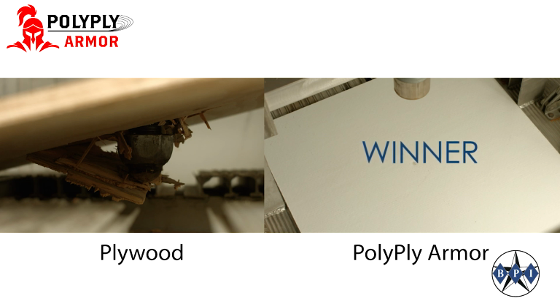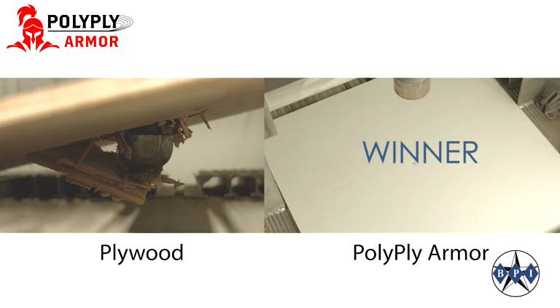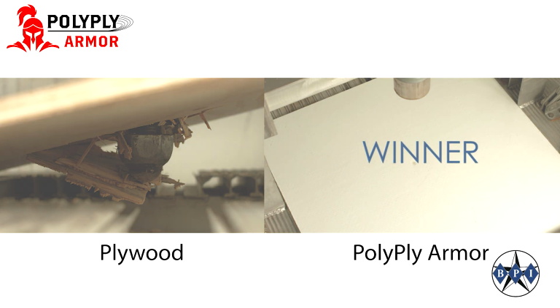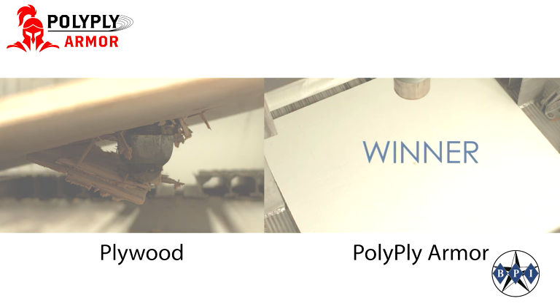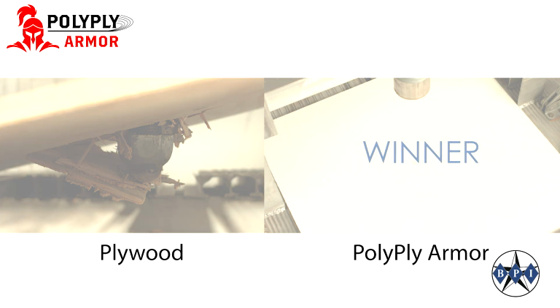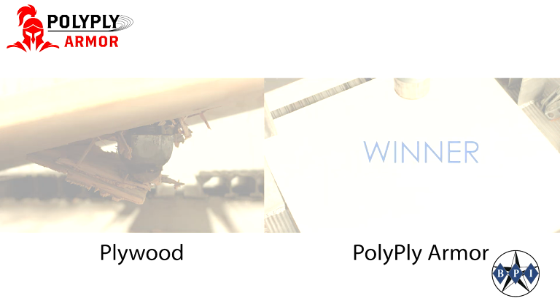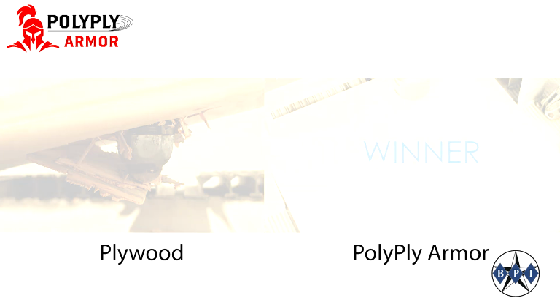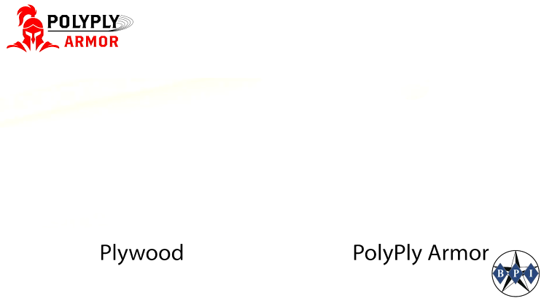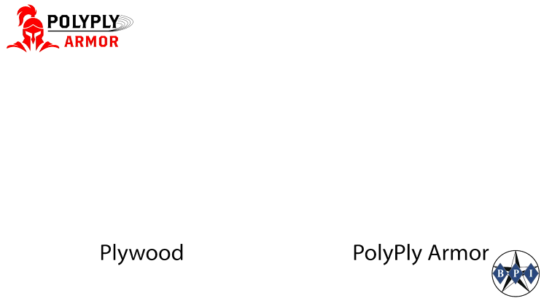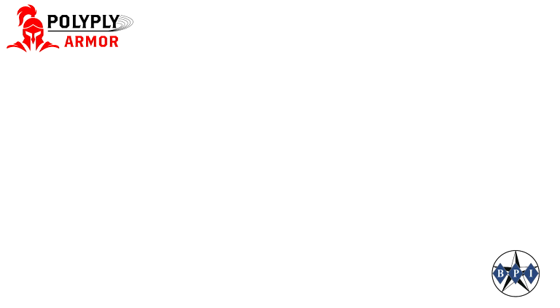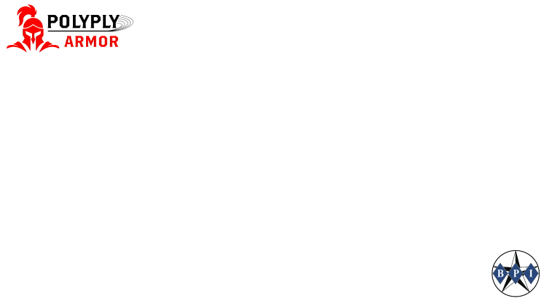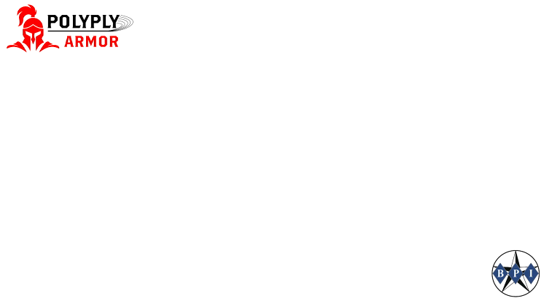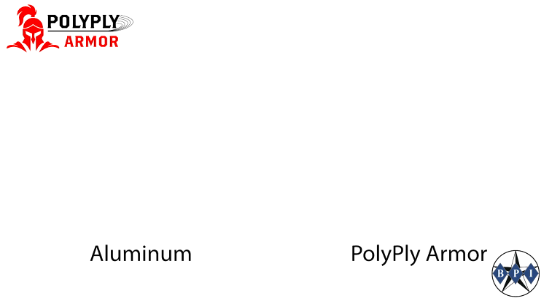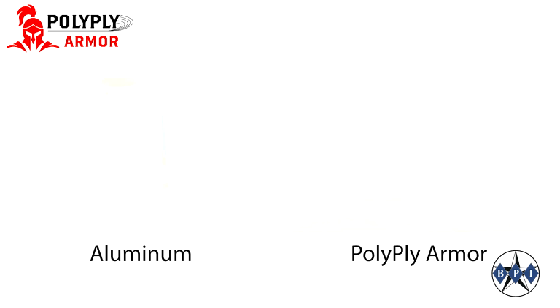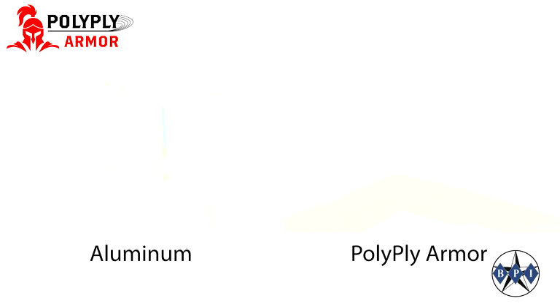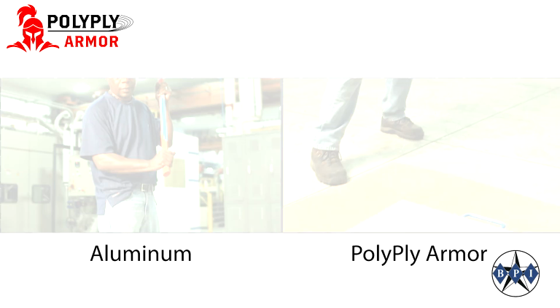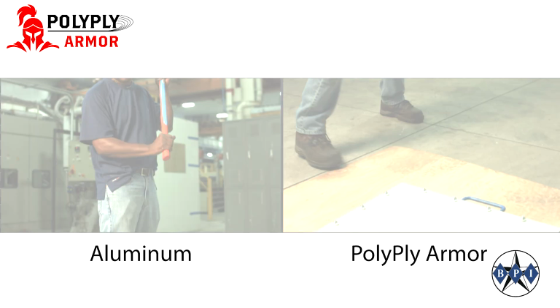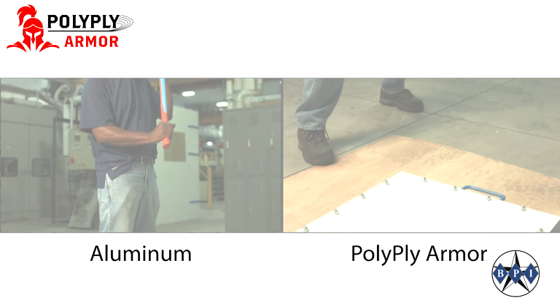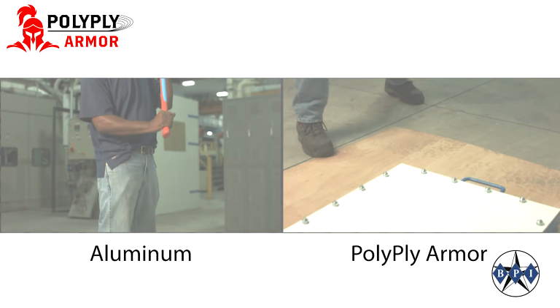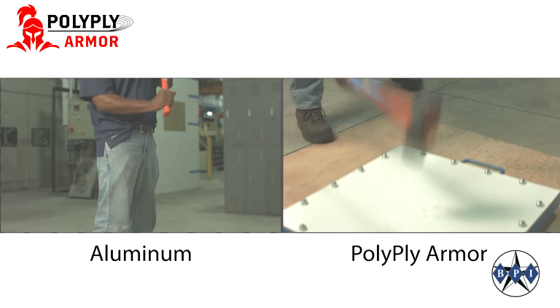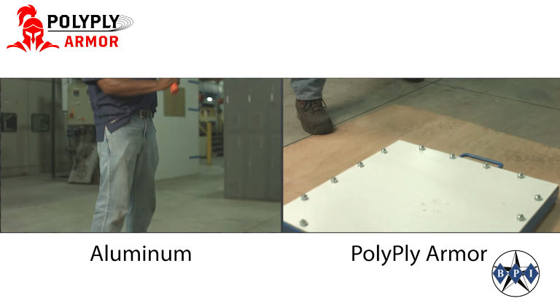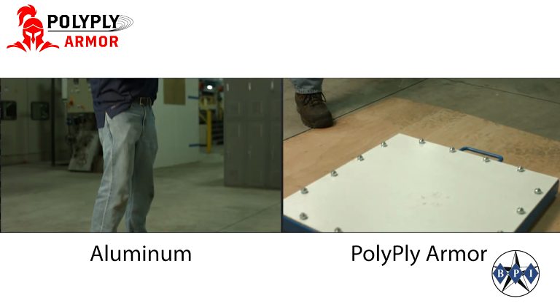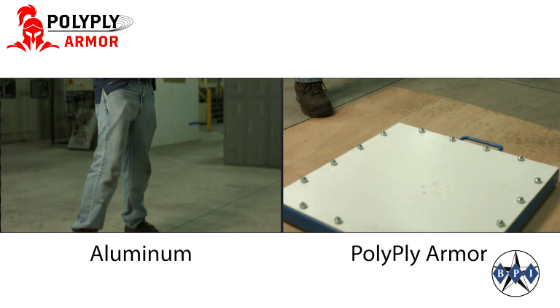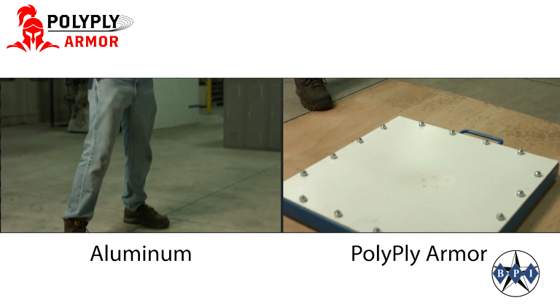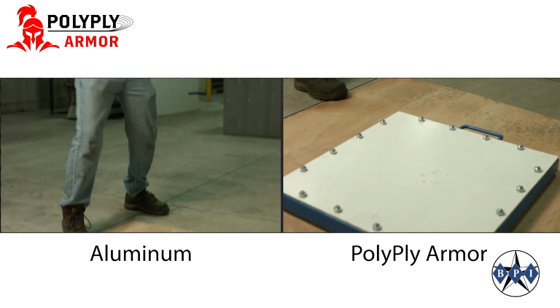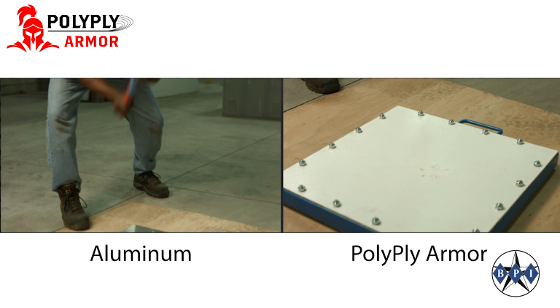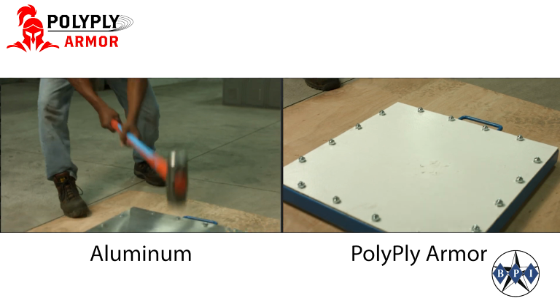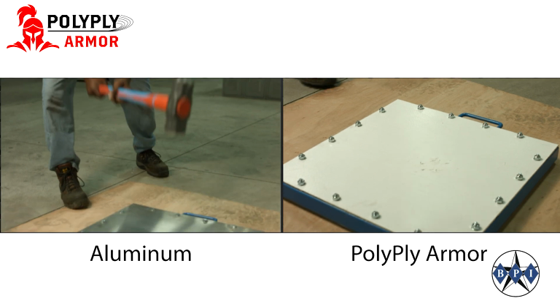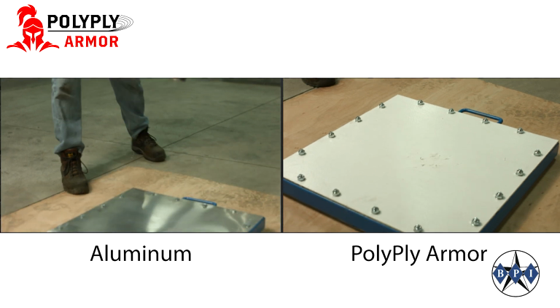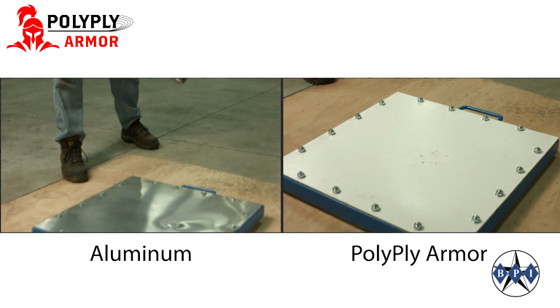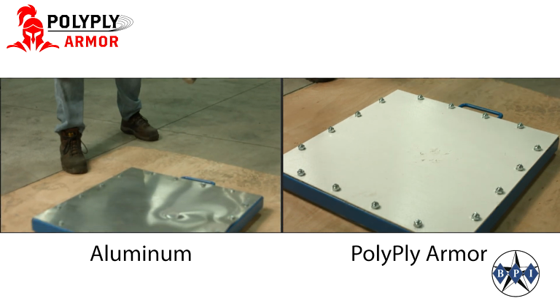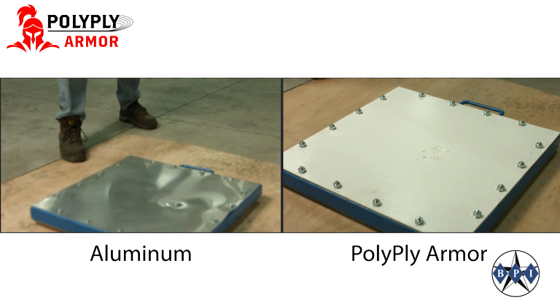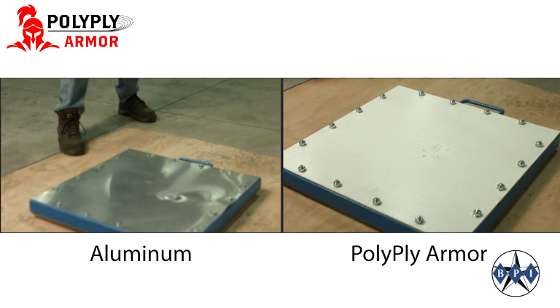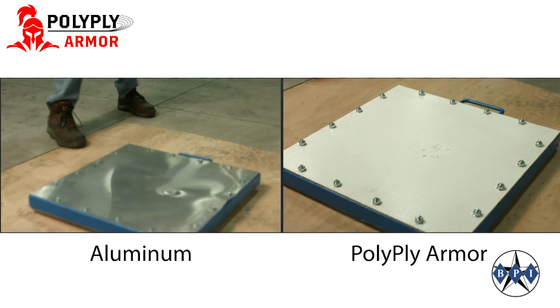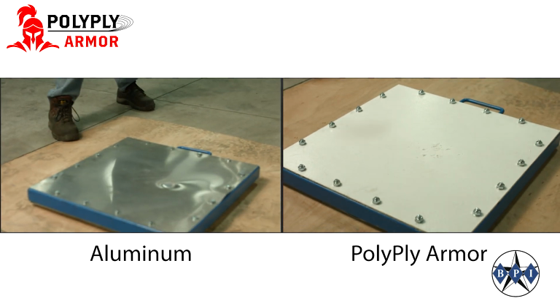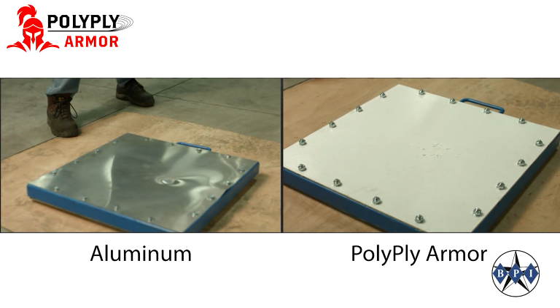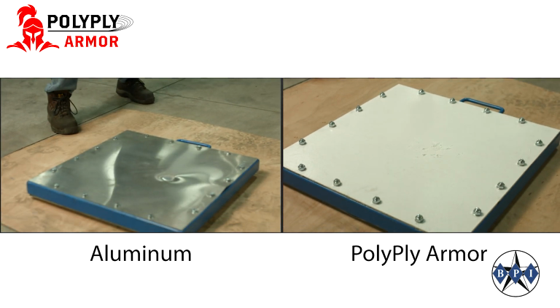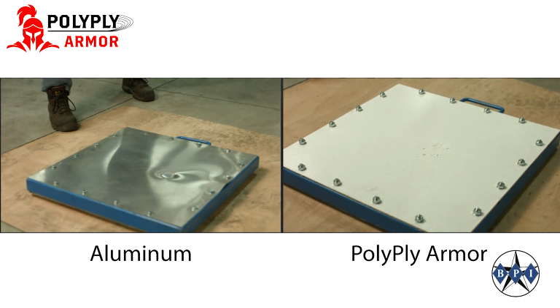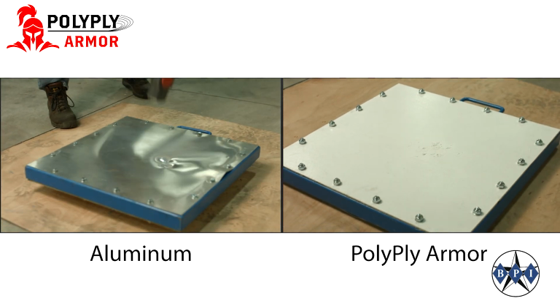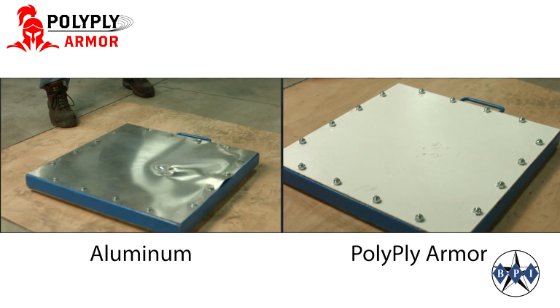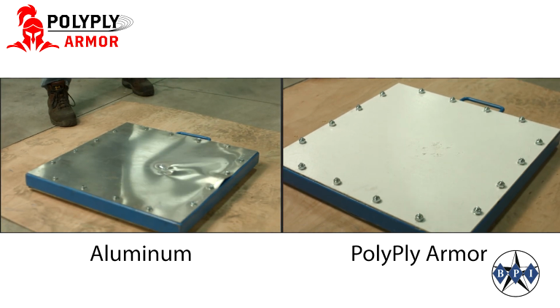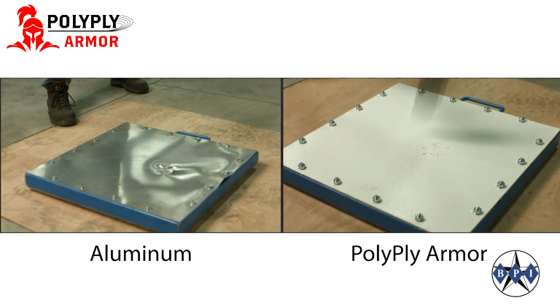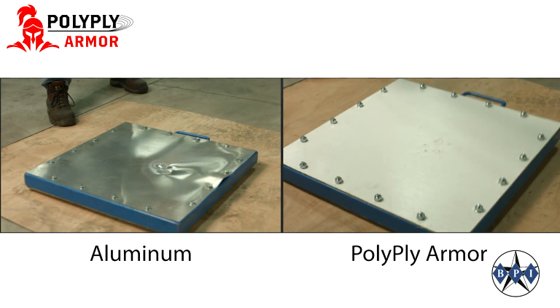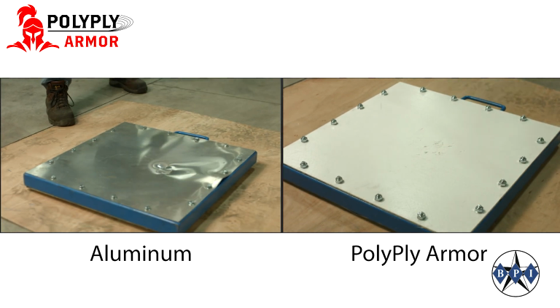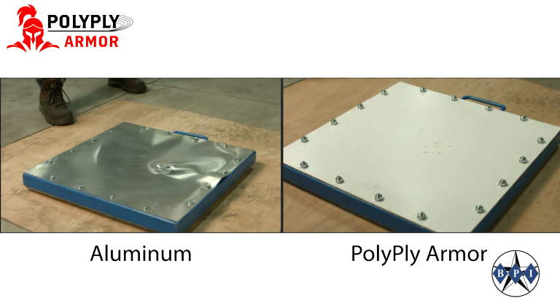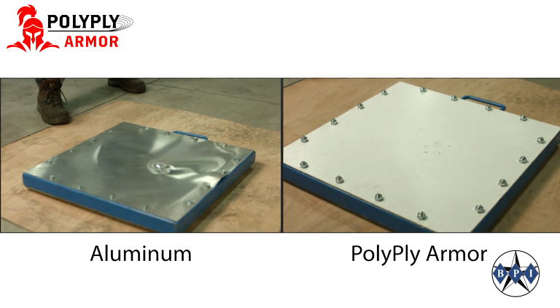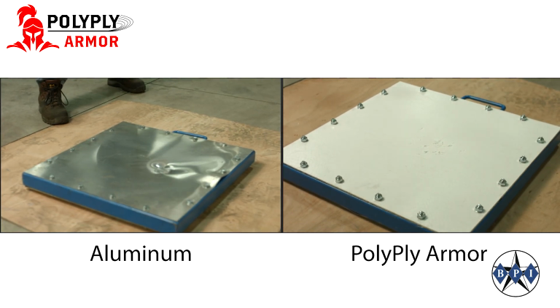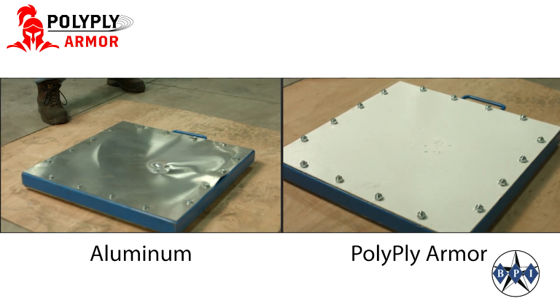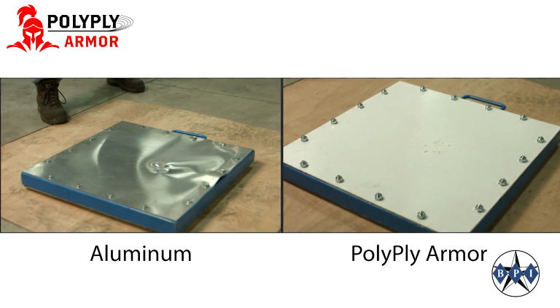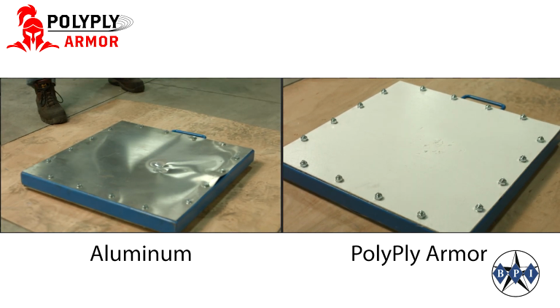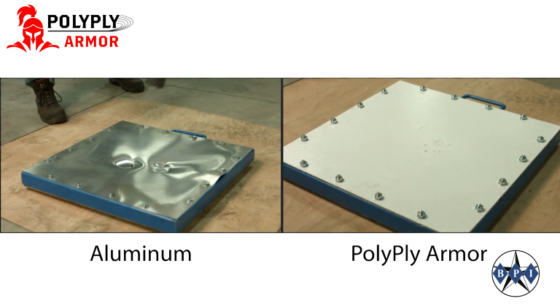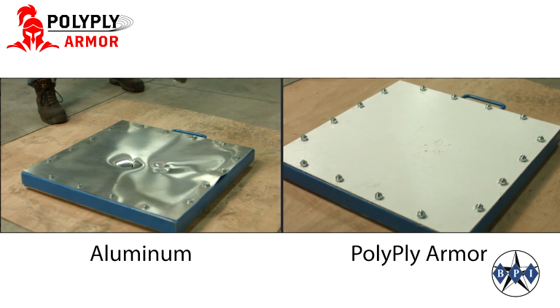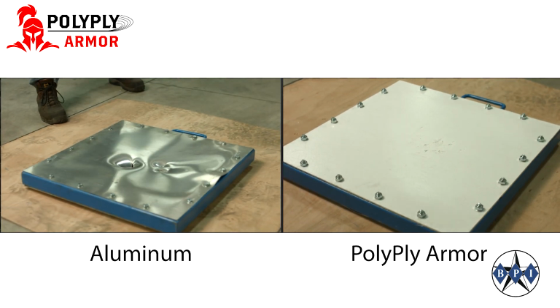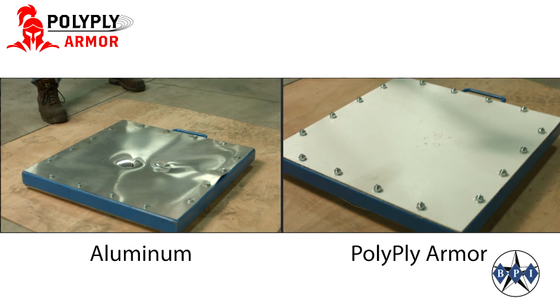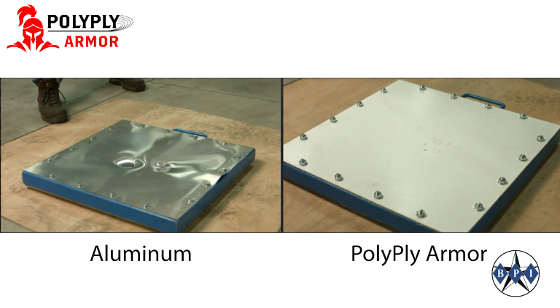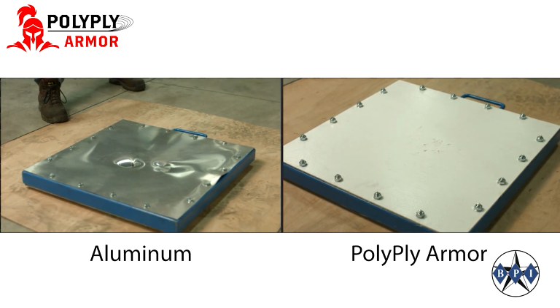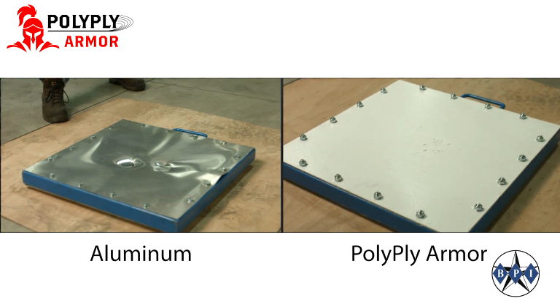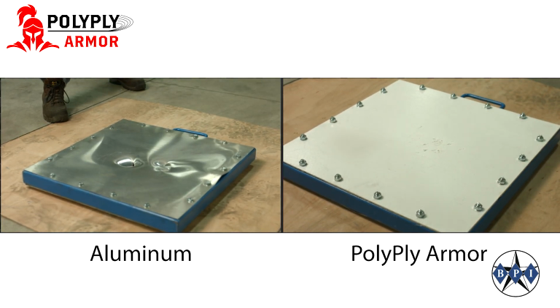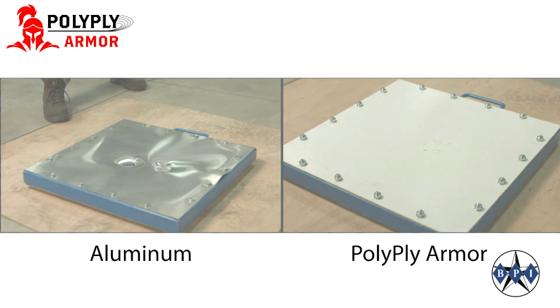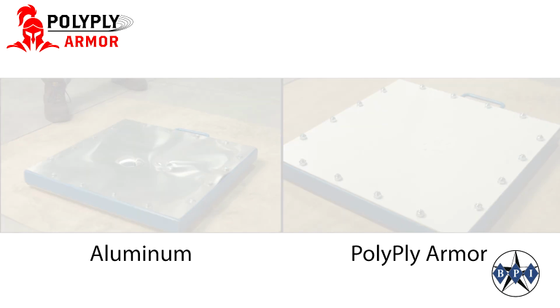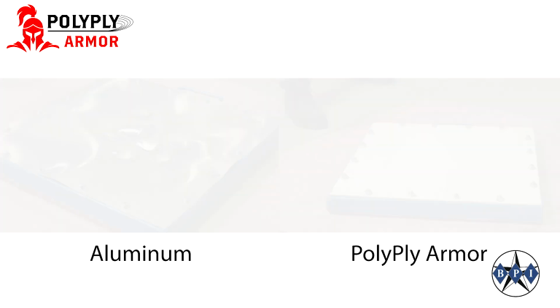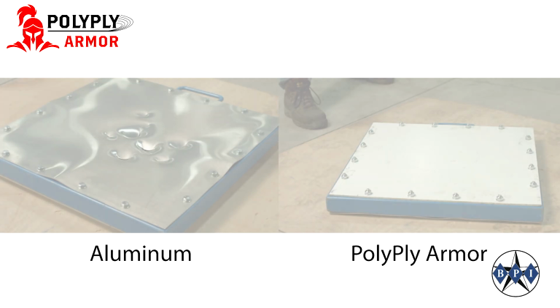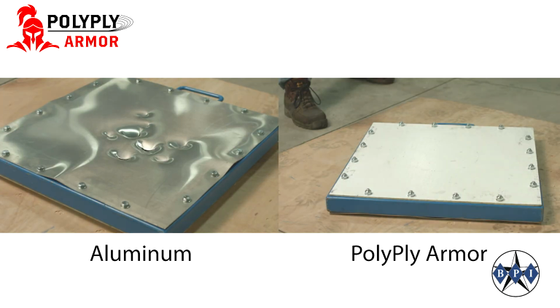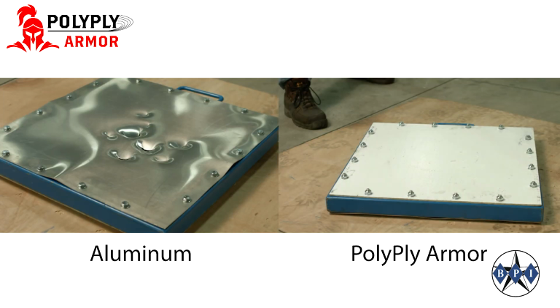And here it is versus aluminum against a sledgehammer. Again, the aluminum is no match while the PolyPlyArmor remains intact.